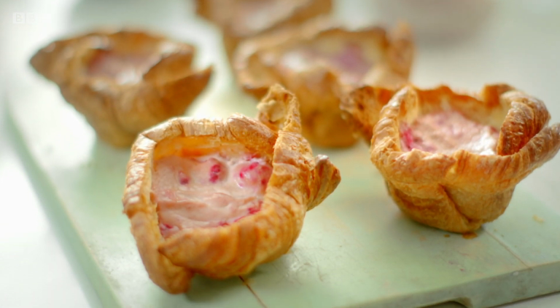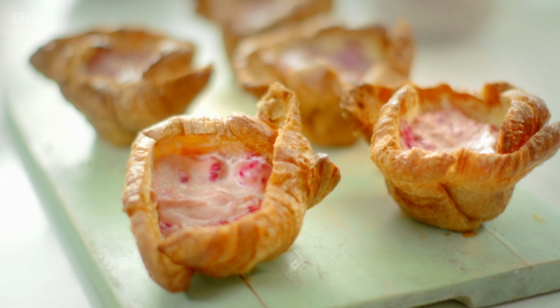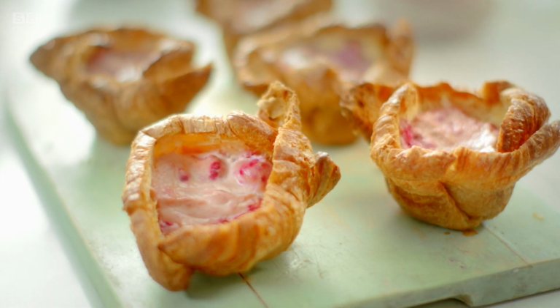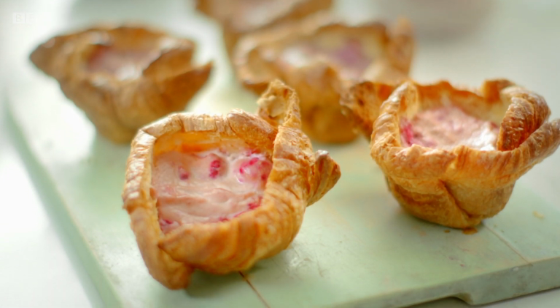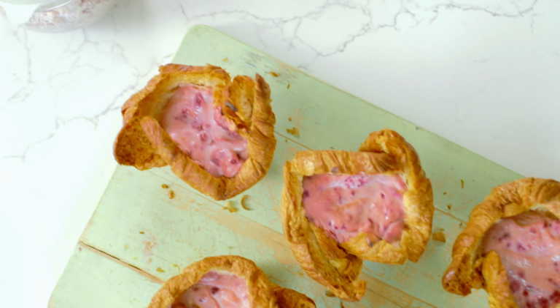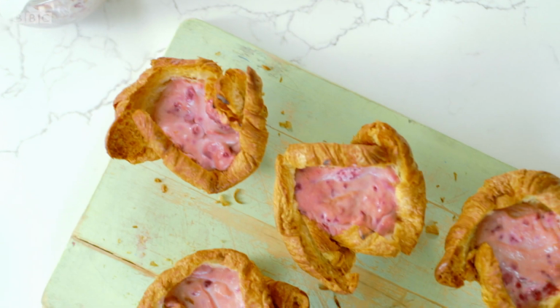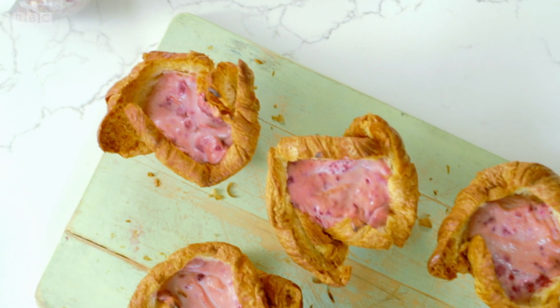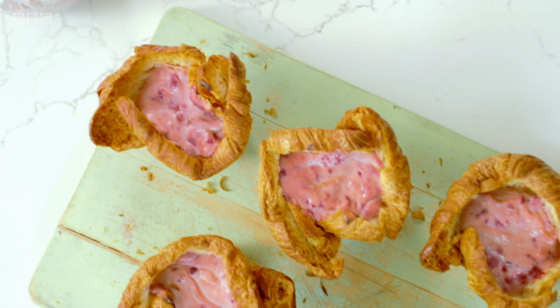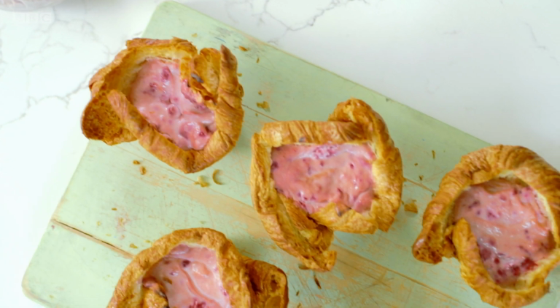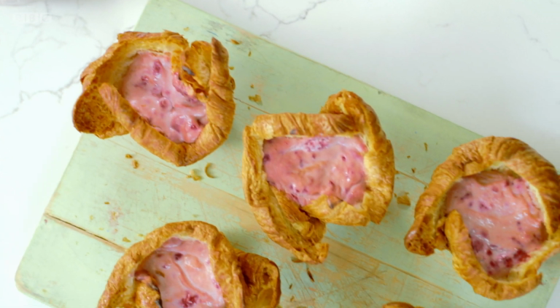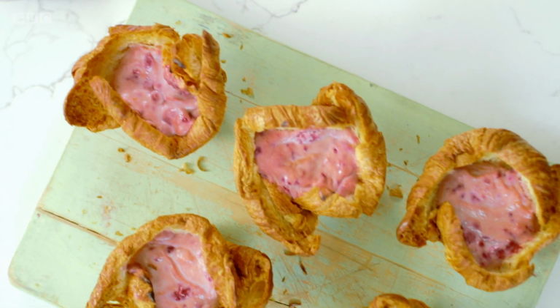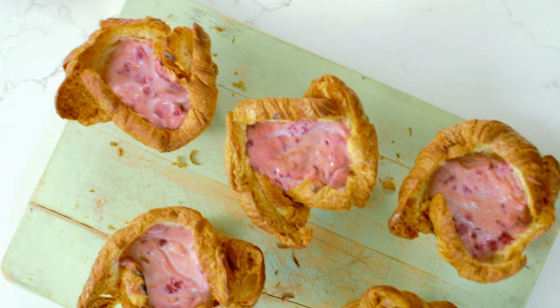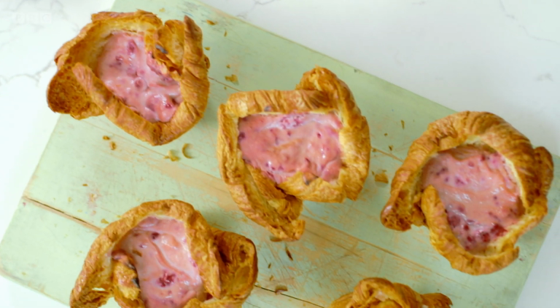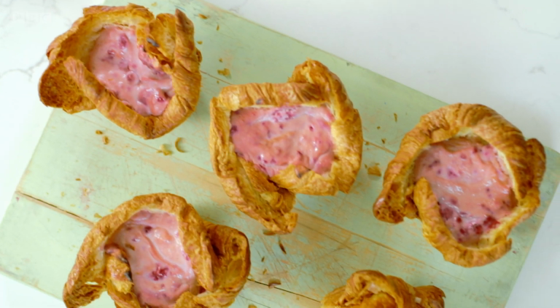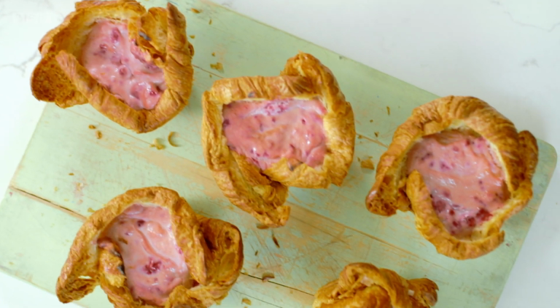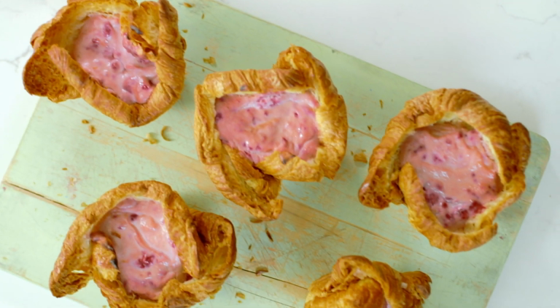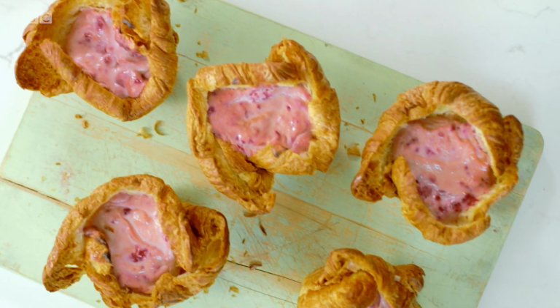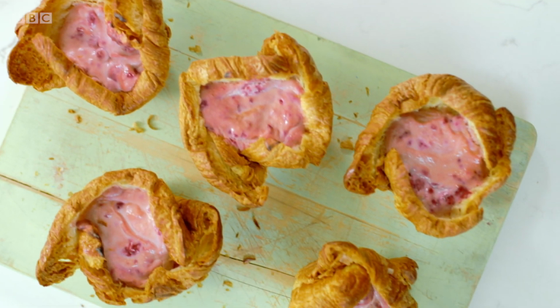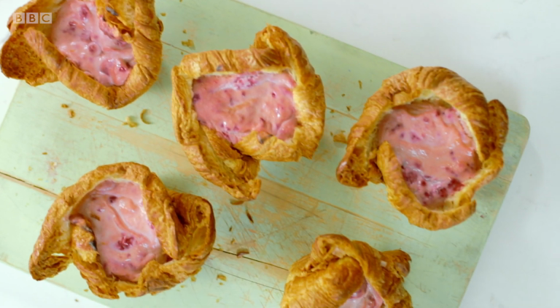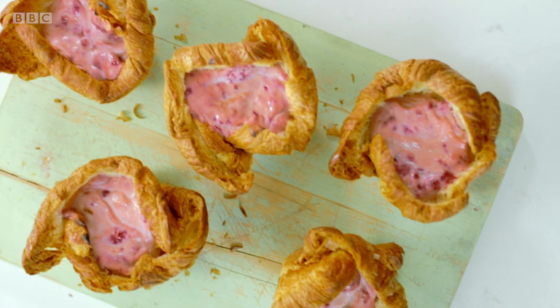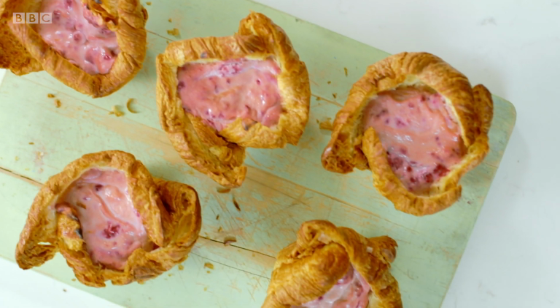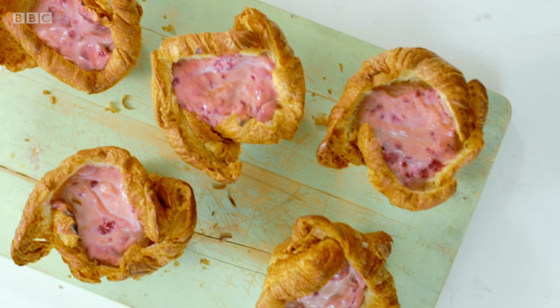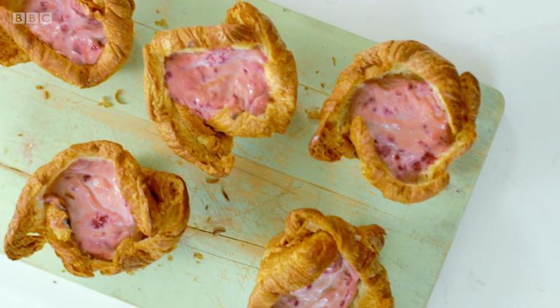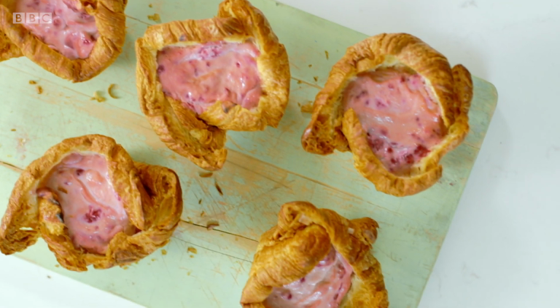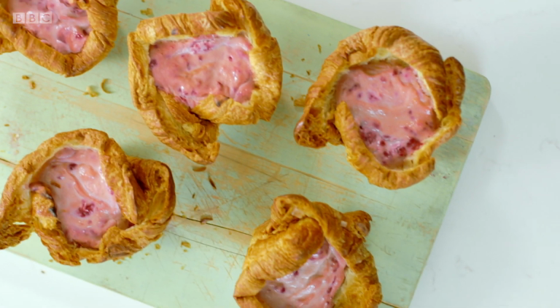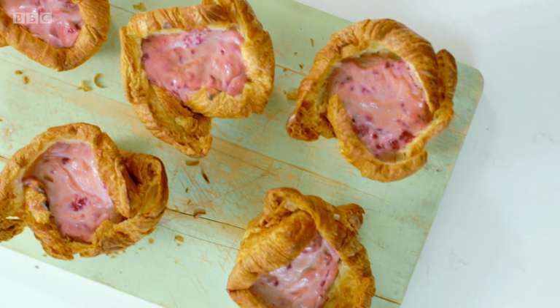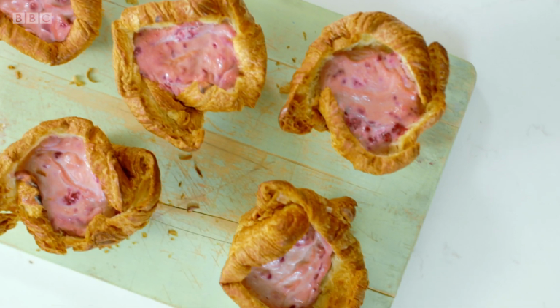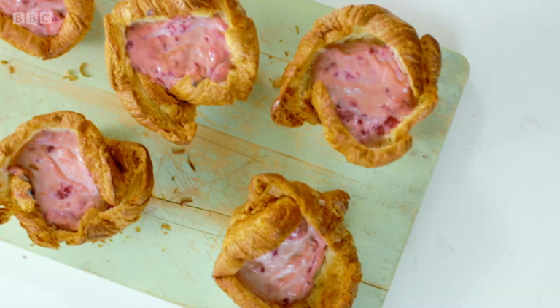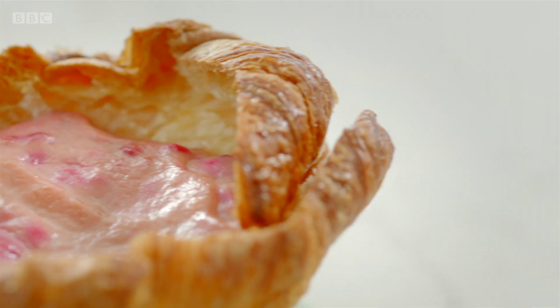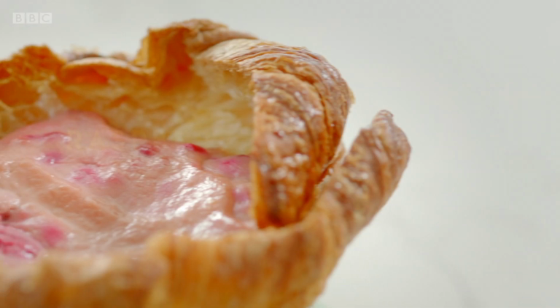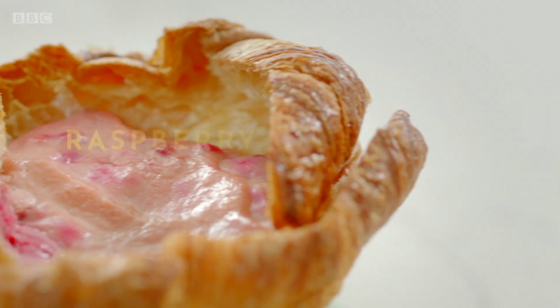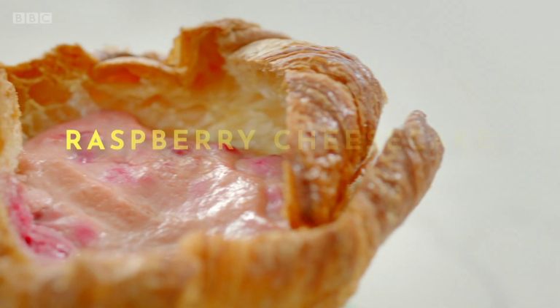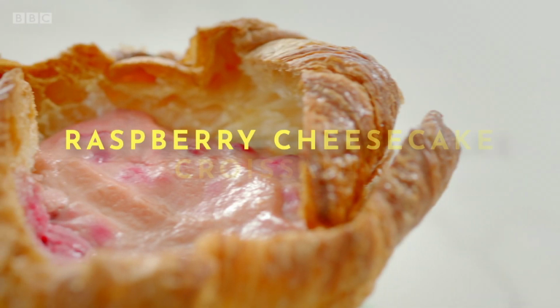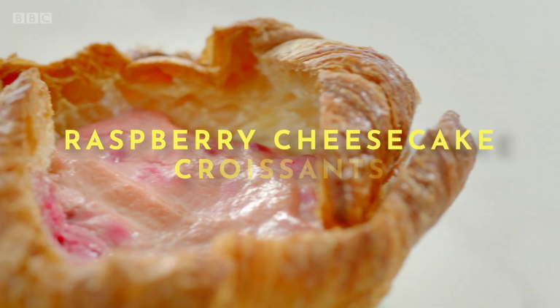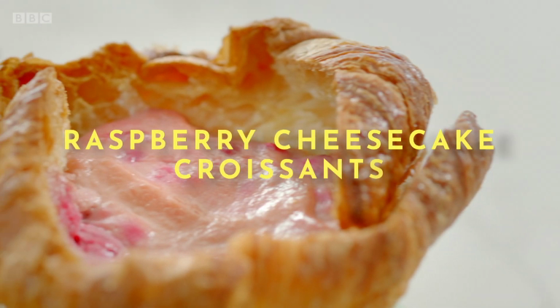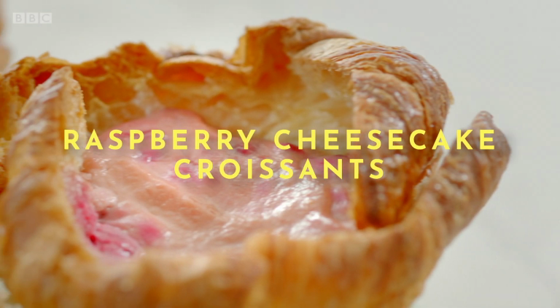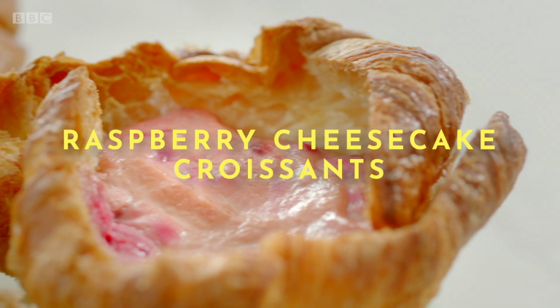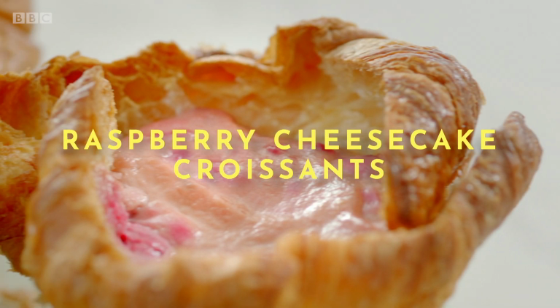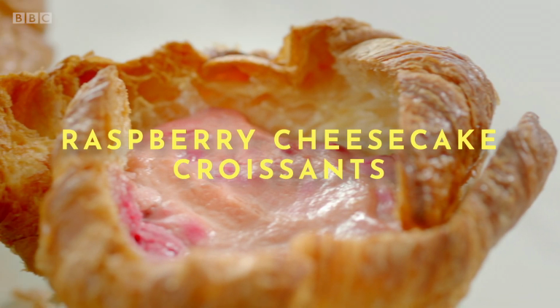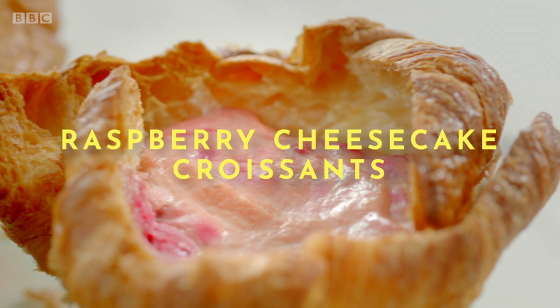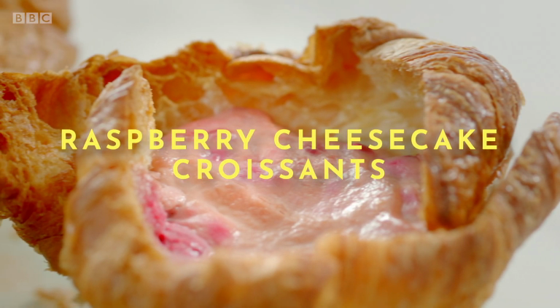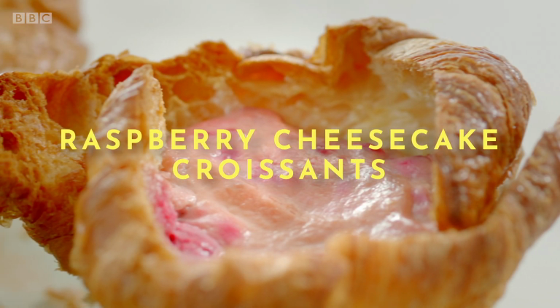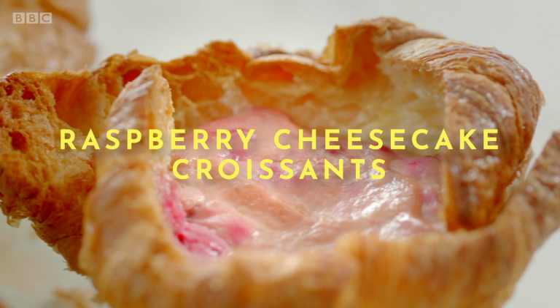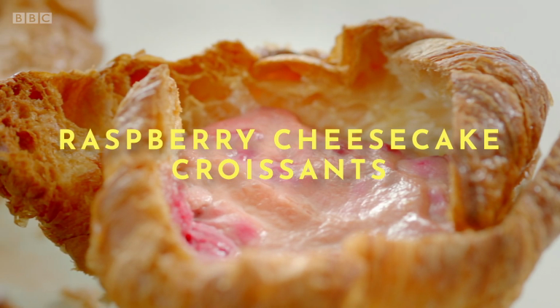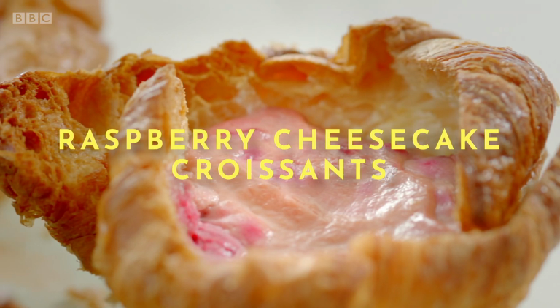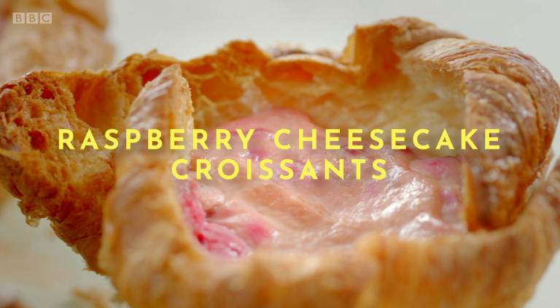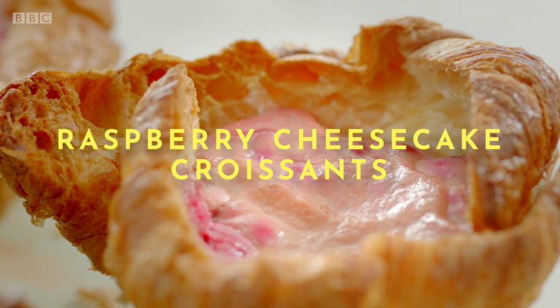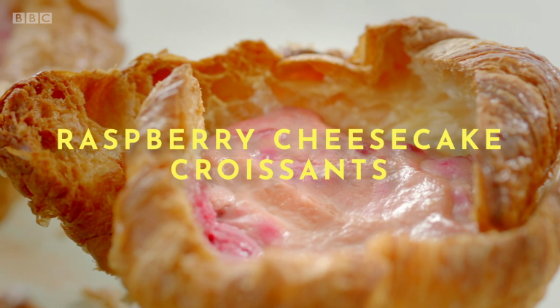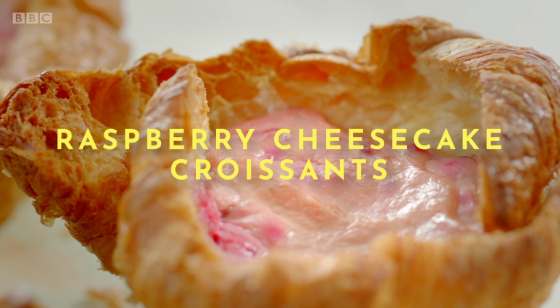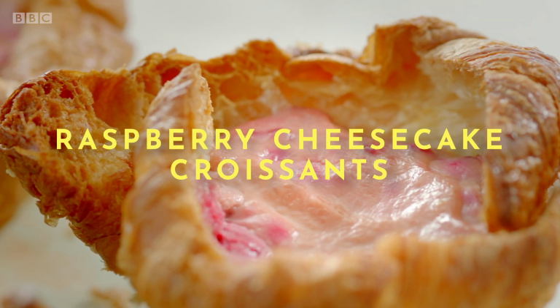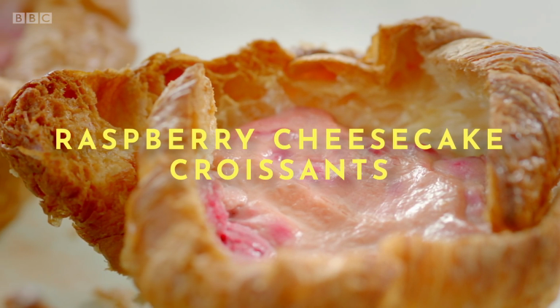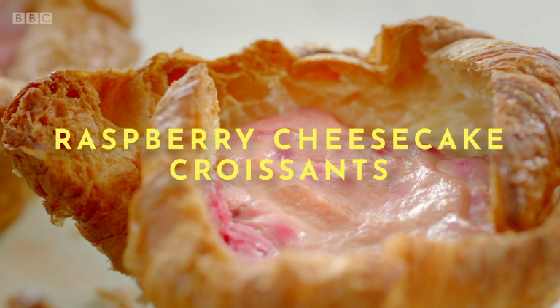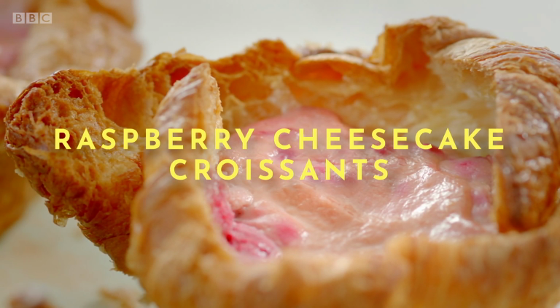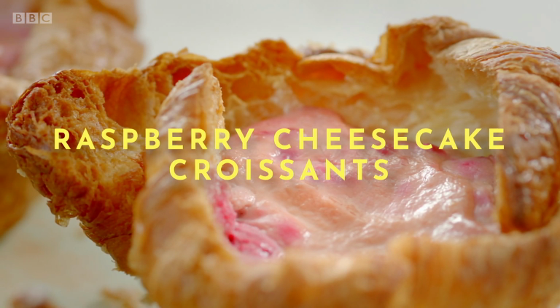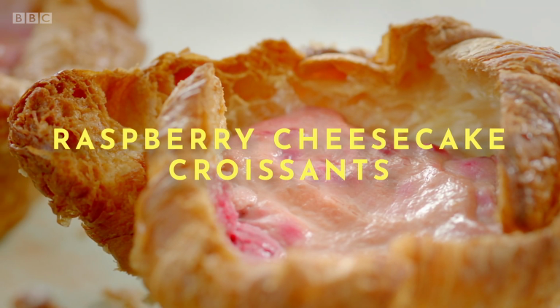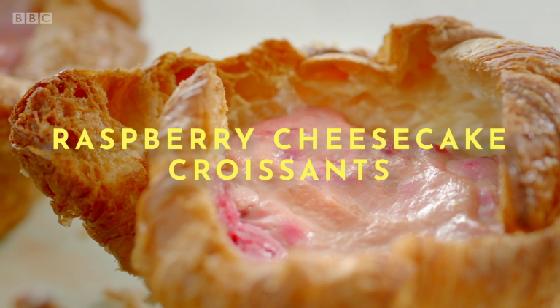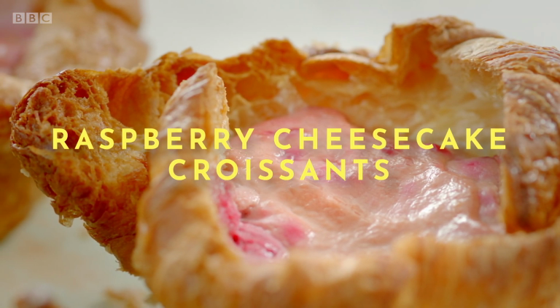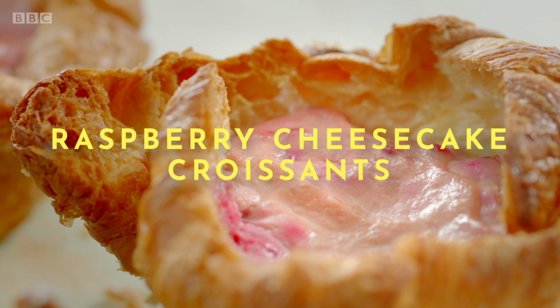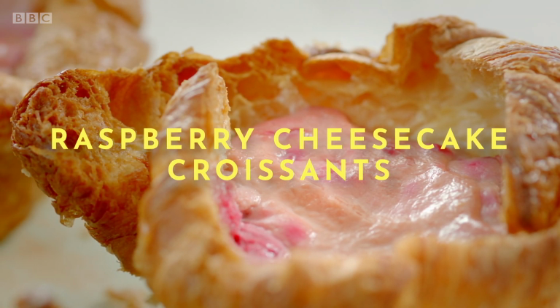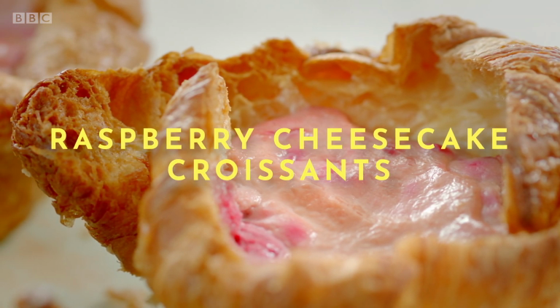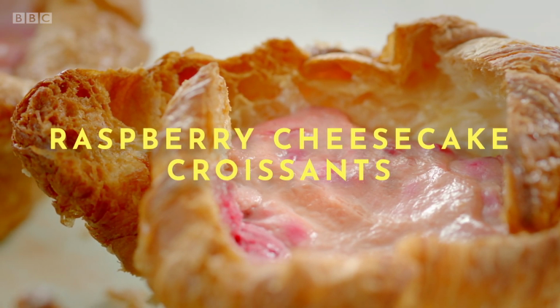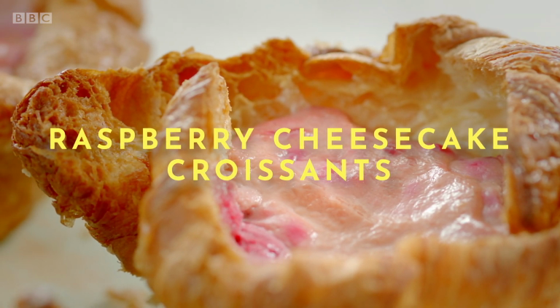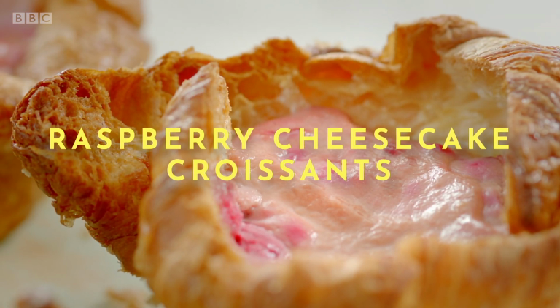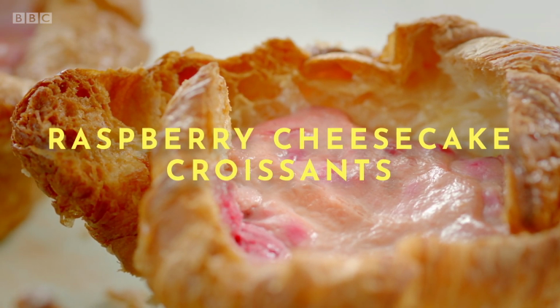My creamy and crisp raspberry cheesecake croissants make a brilliant slap-up breakfast you can lay on for guests at the drop of a hat.